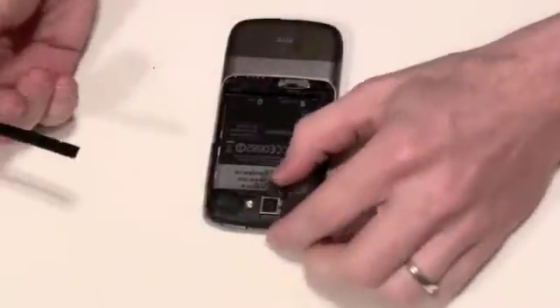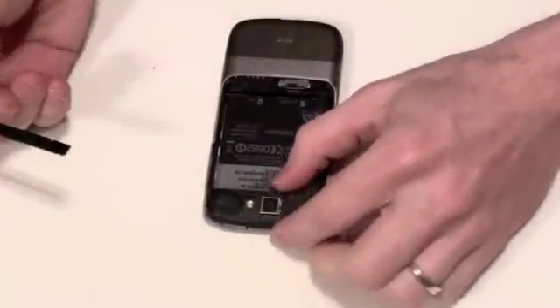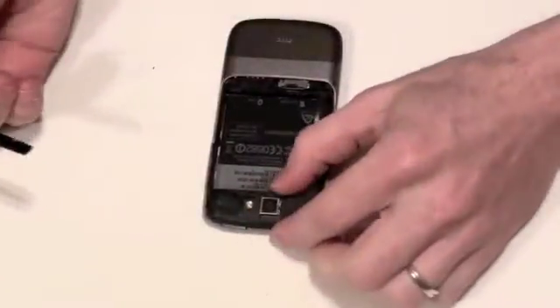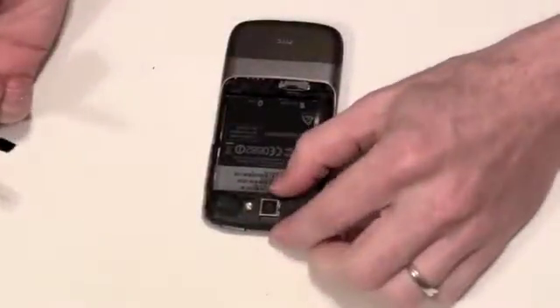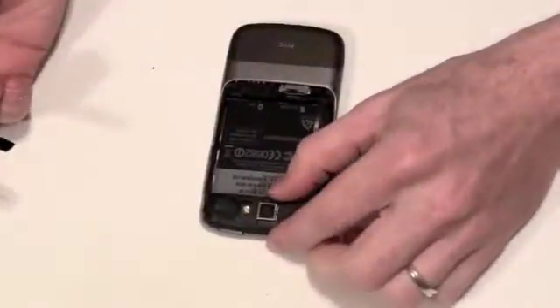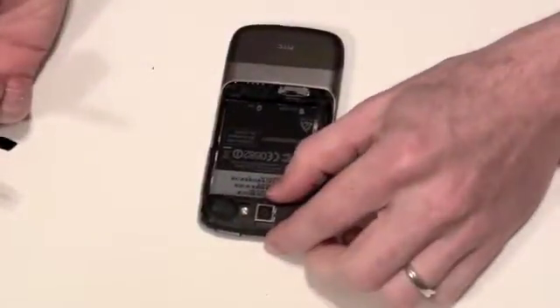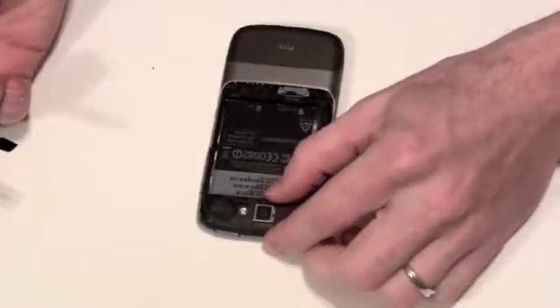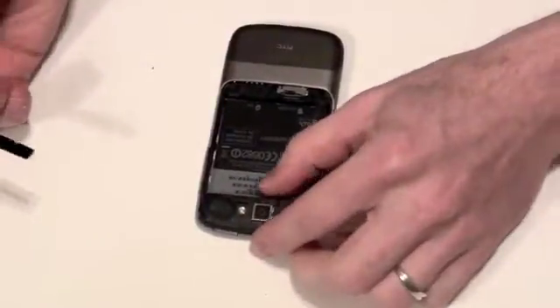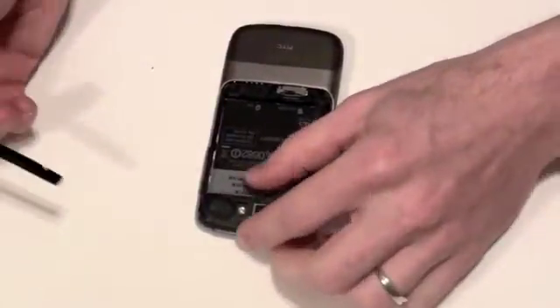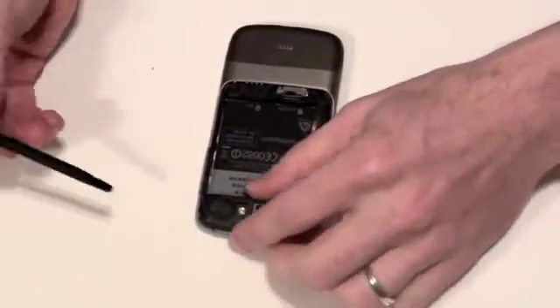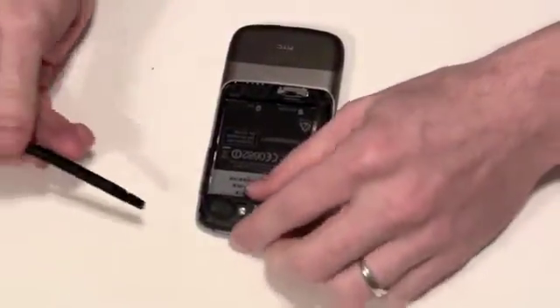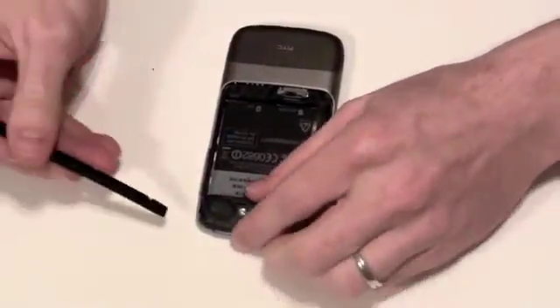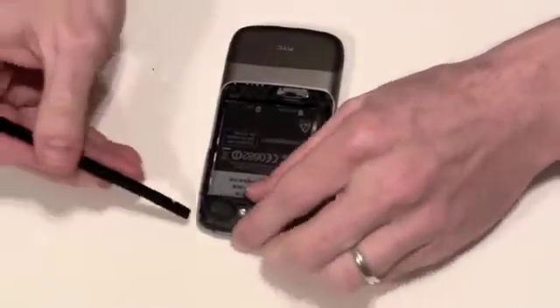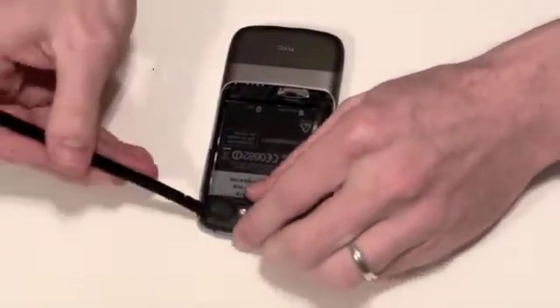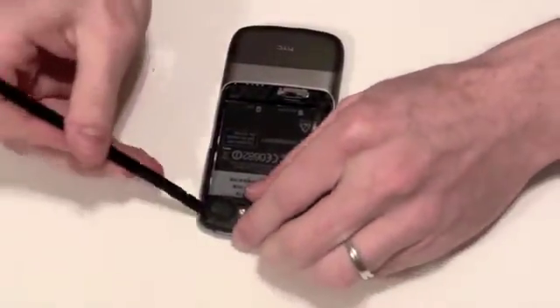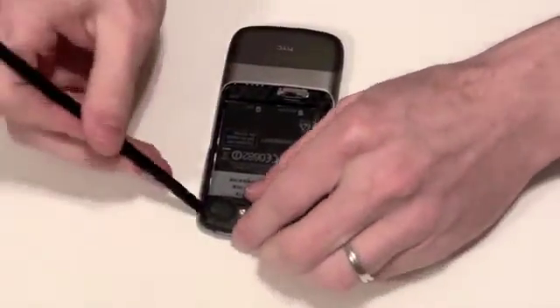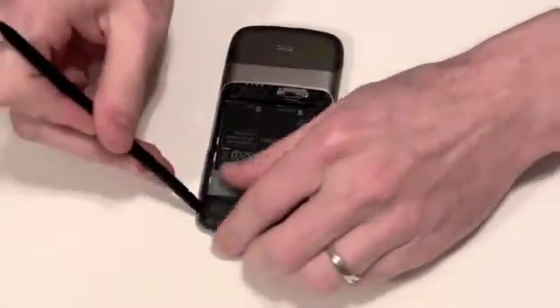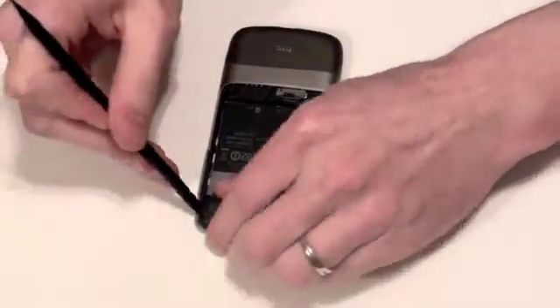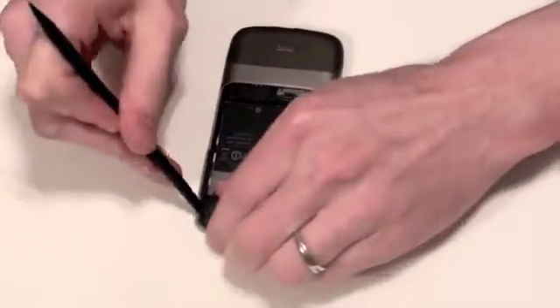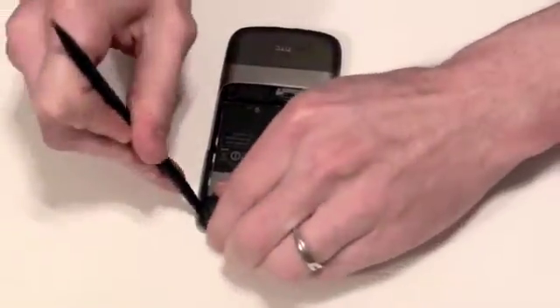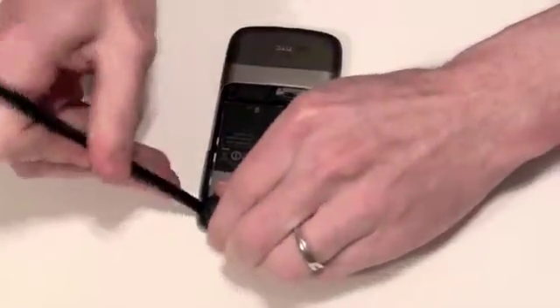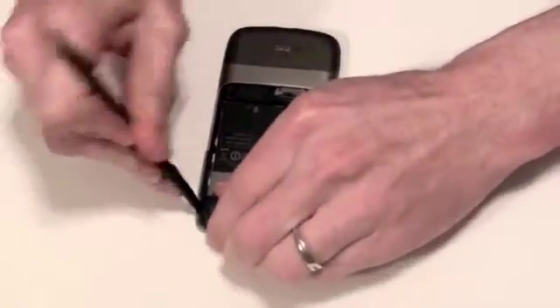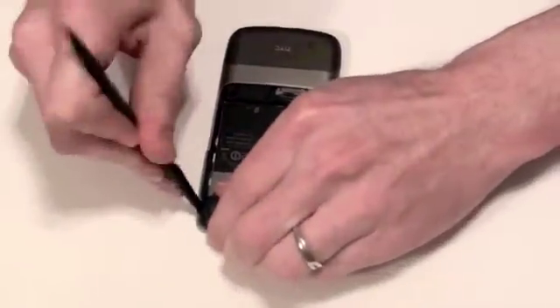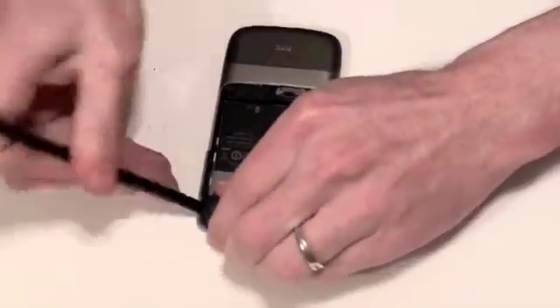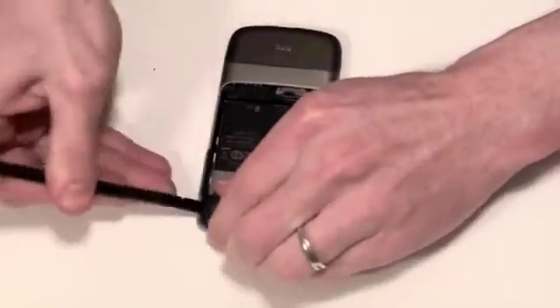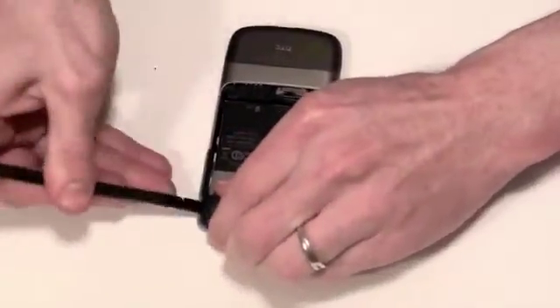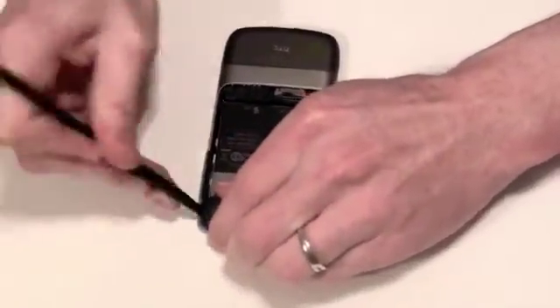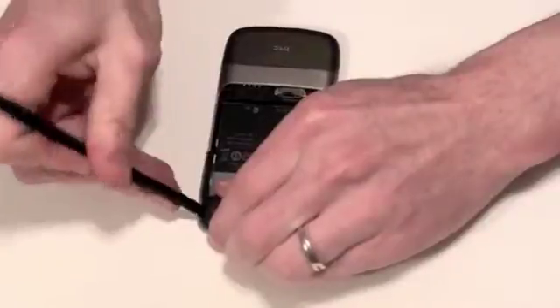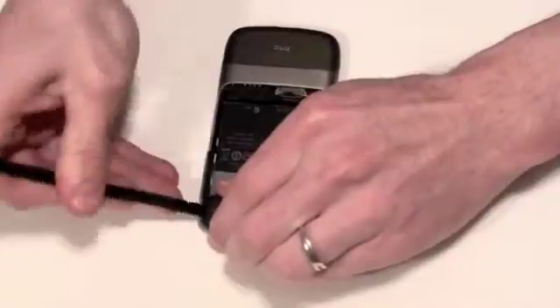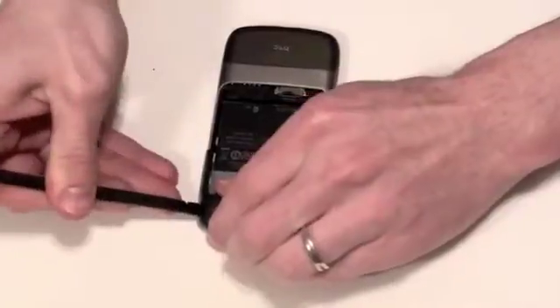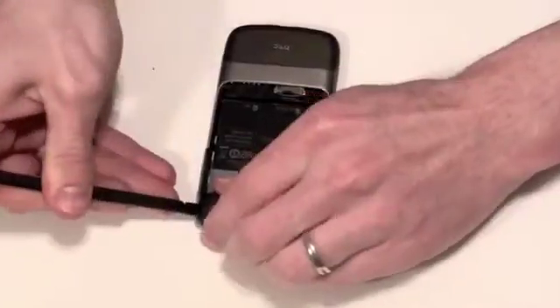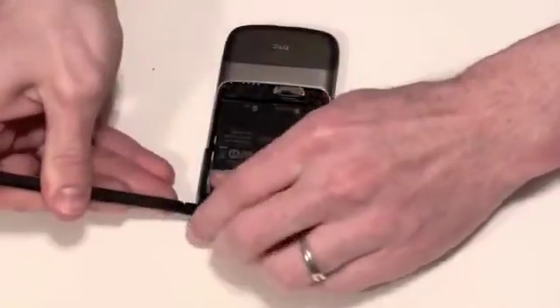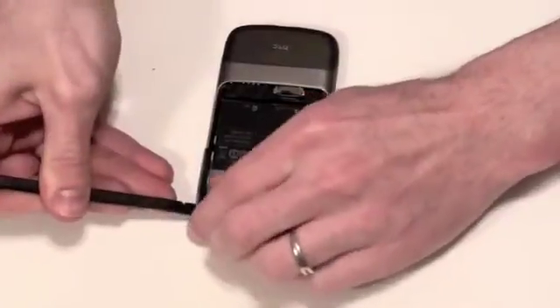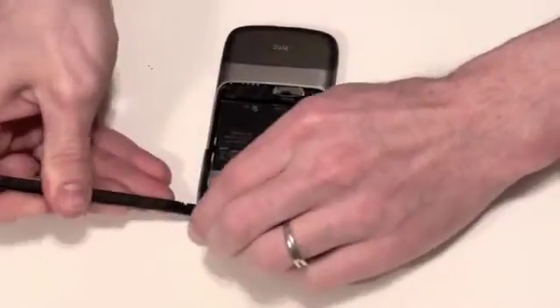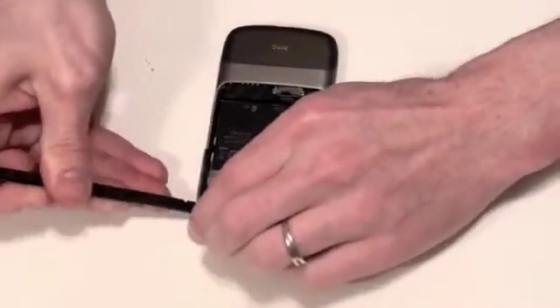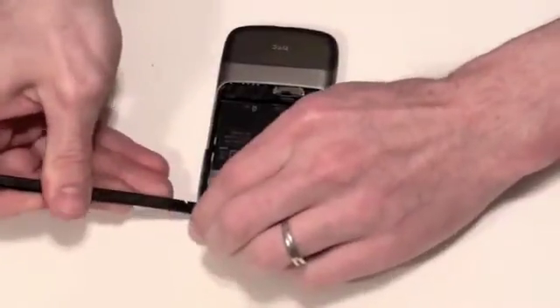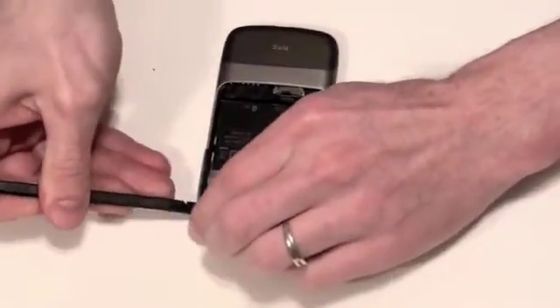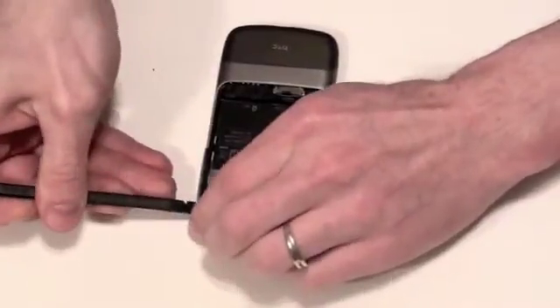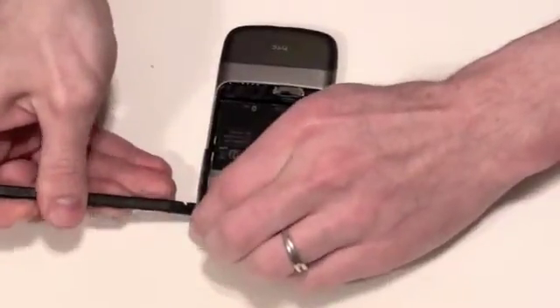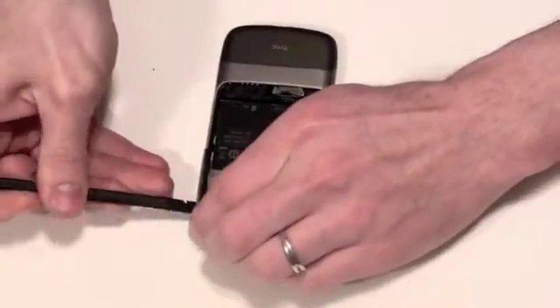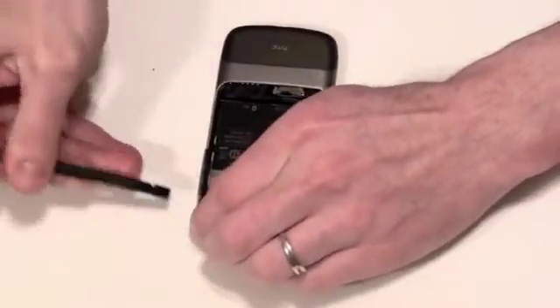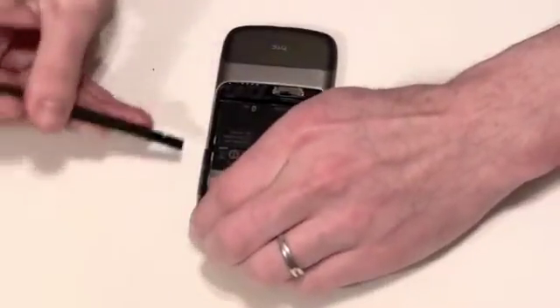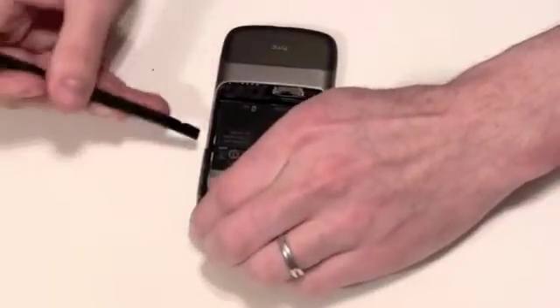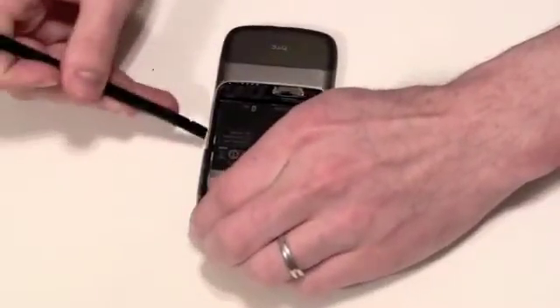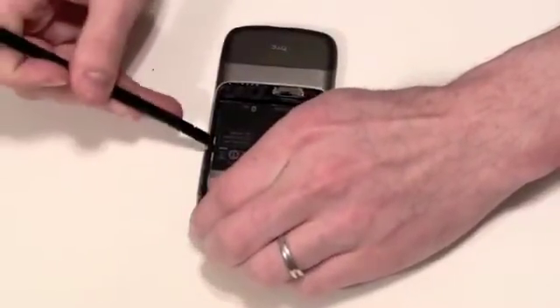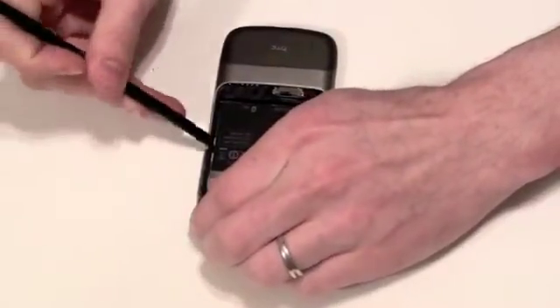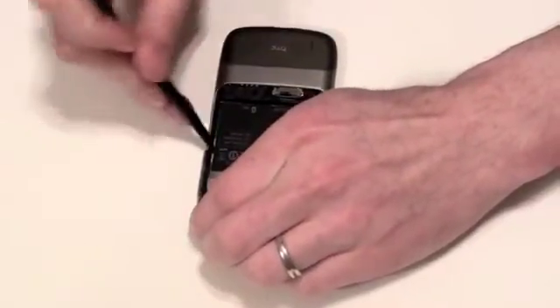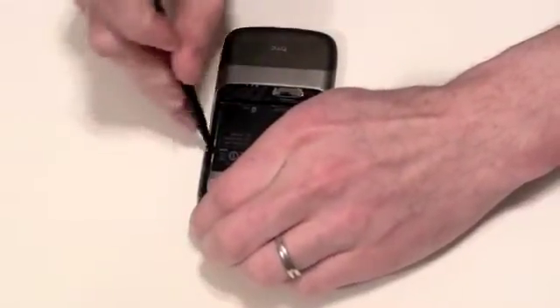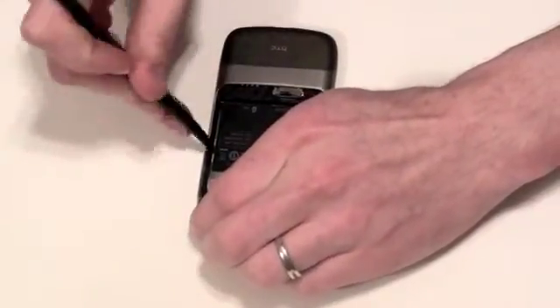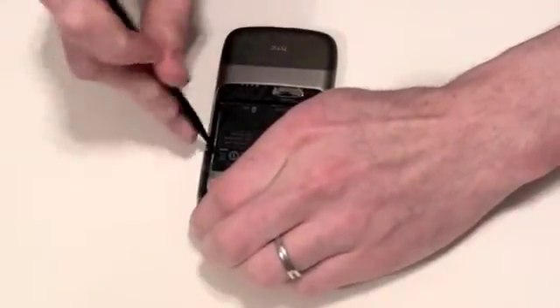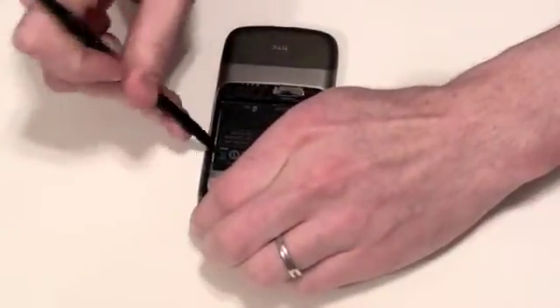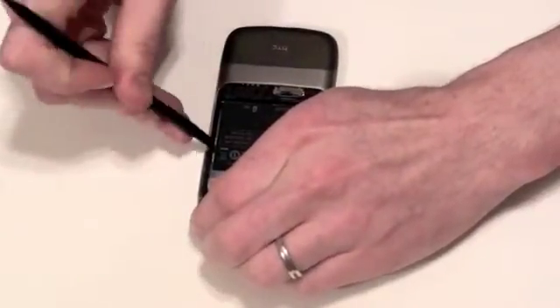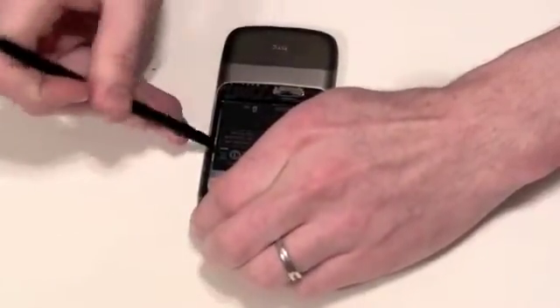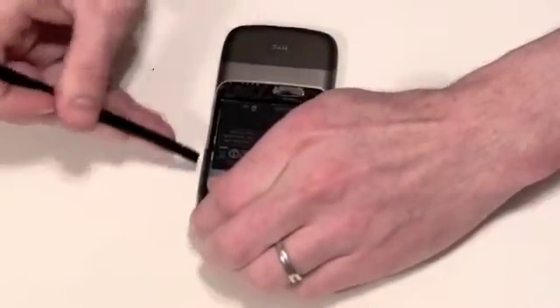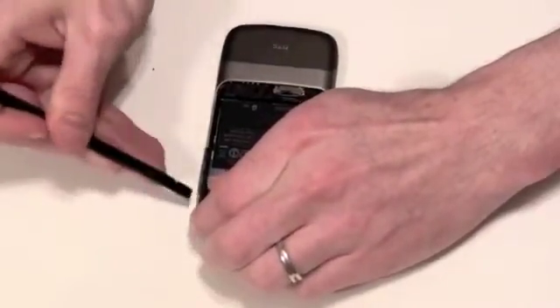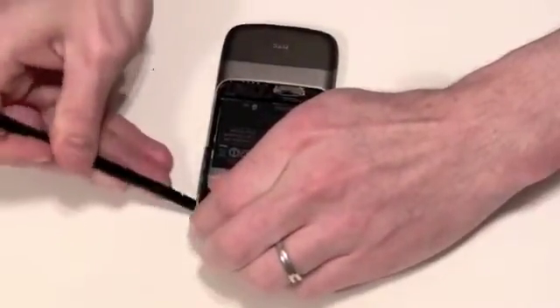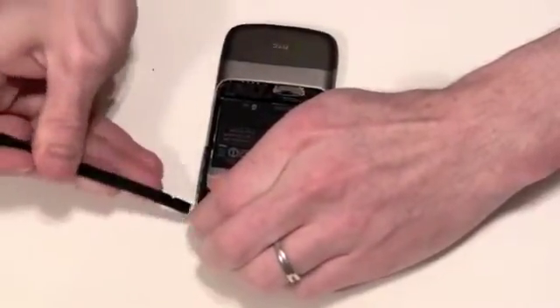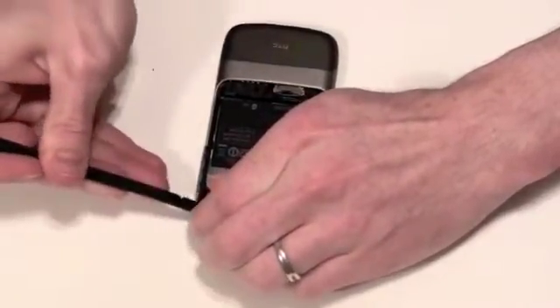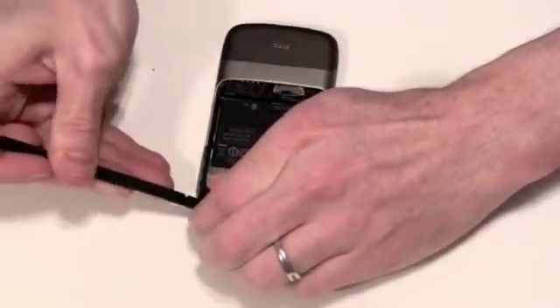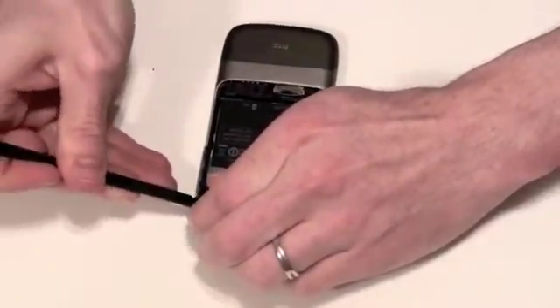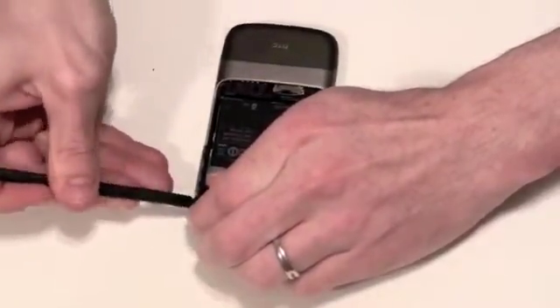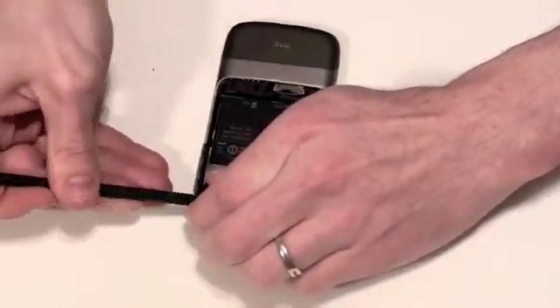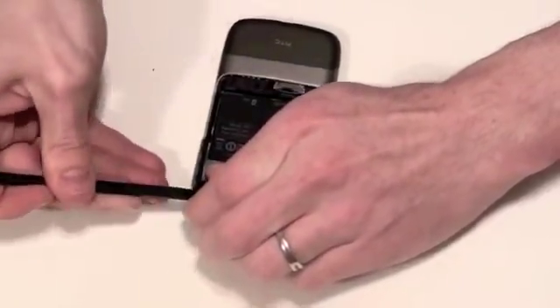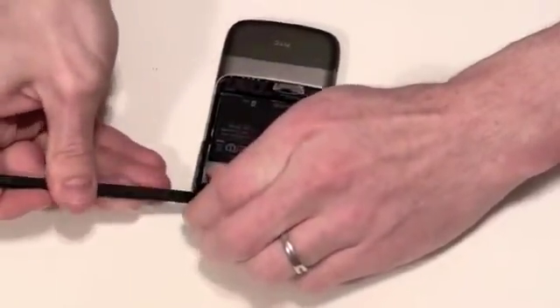Next, use your flat tool to lift out the black plastic battery holder. Gently pry up on it around the edges to remove it.